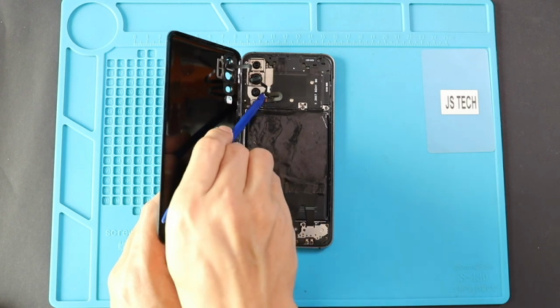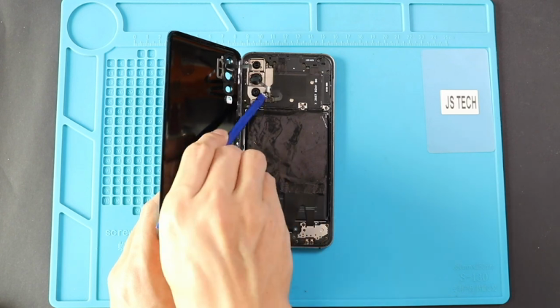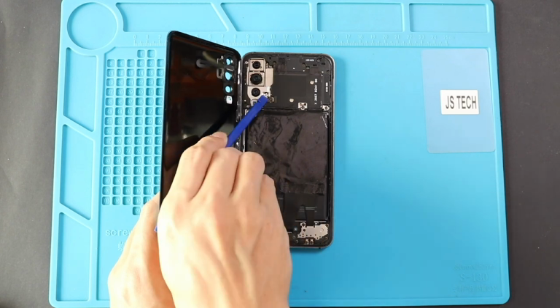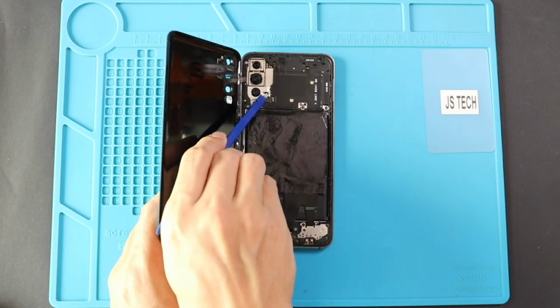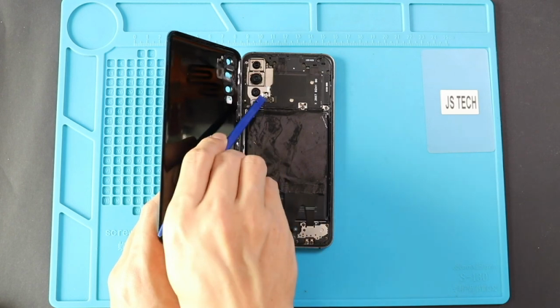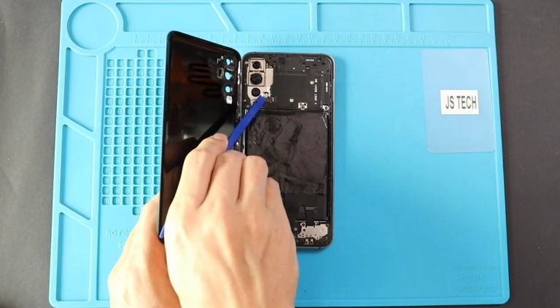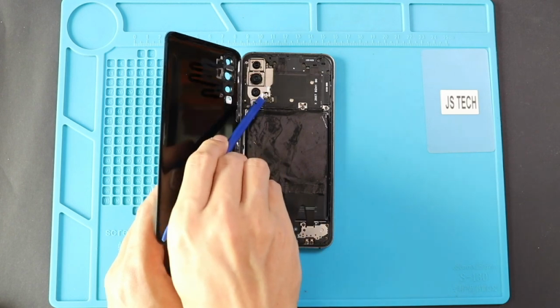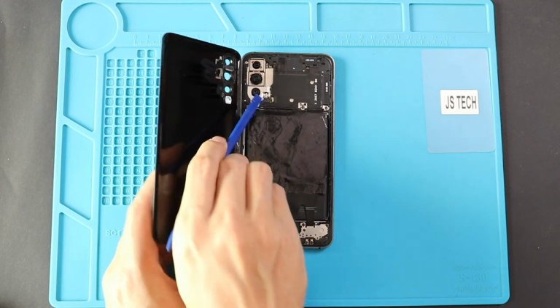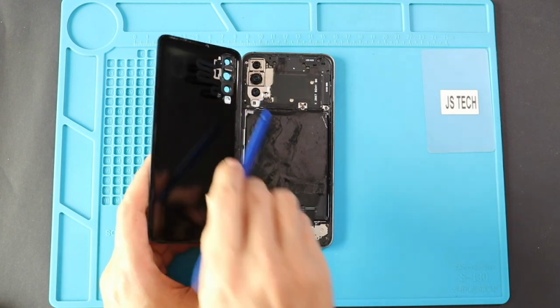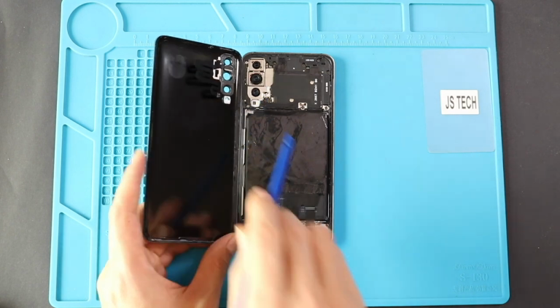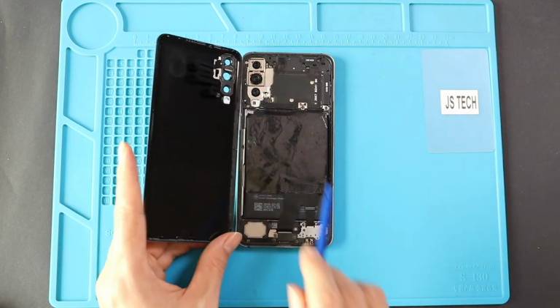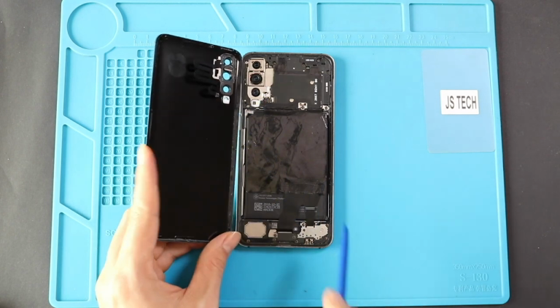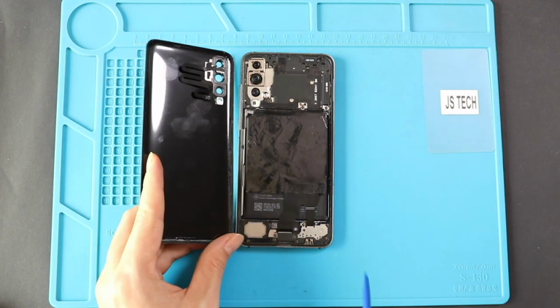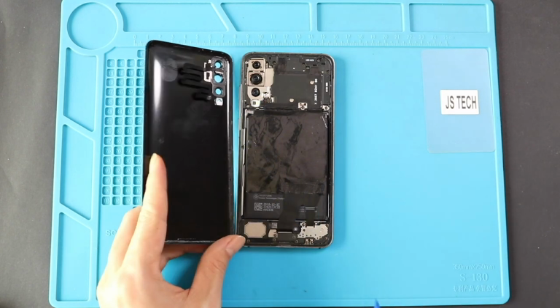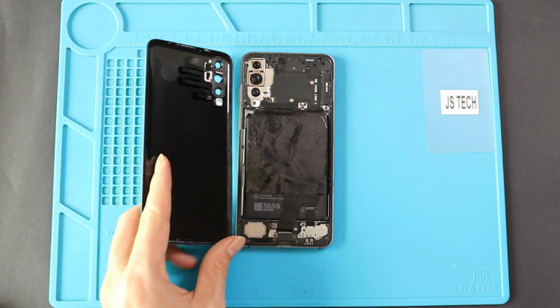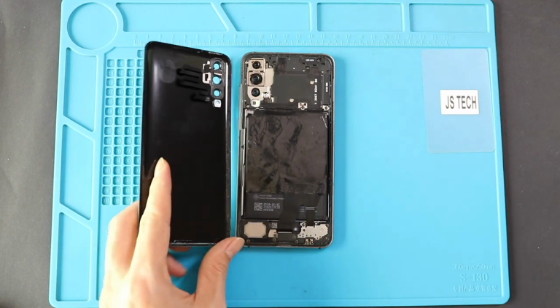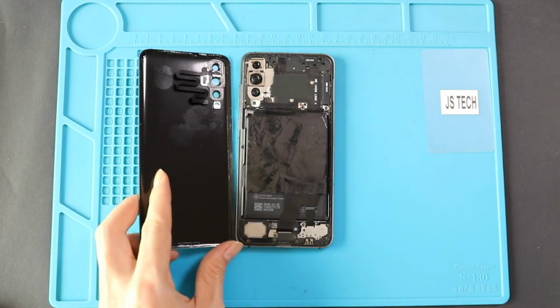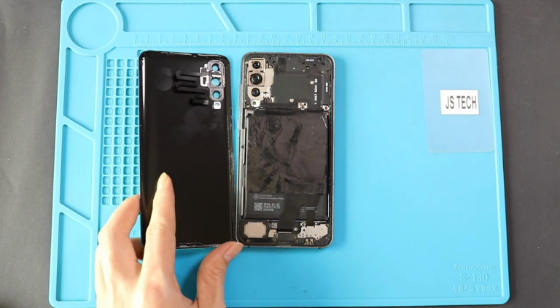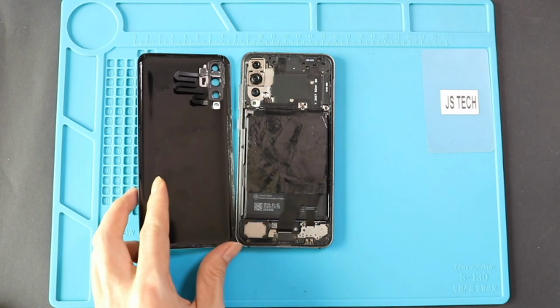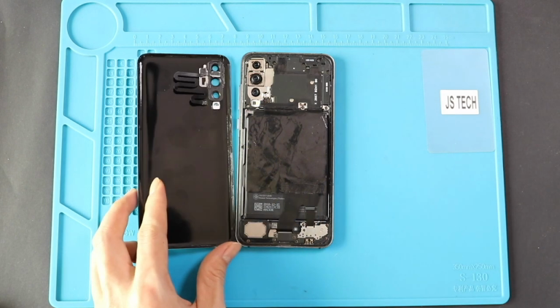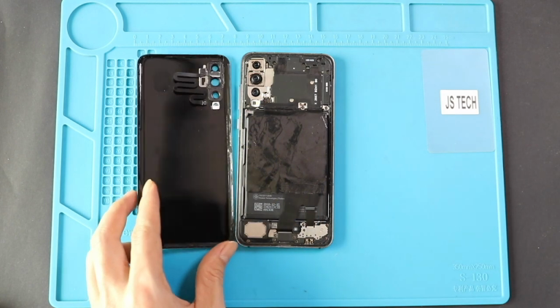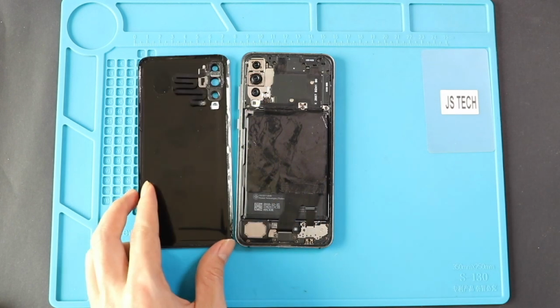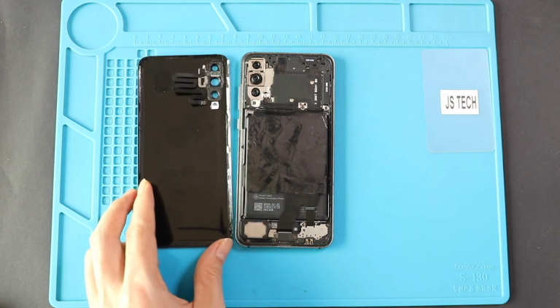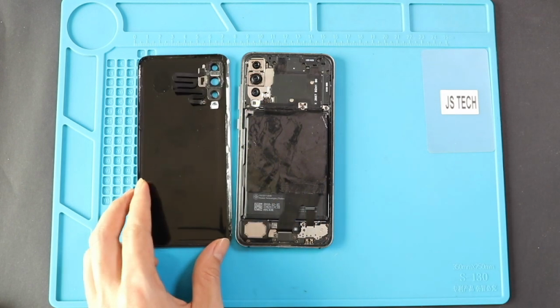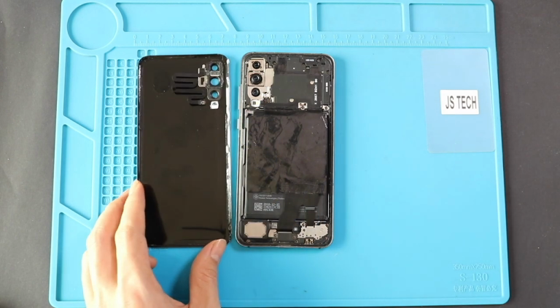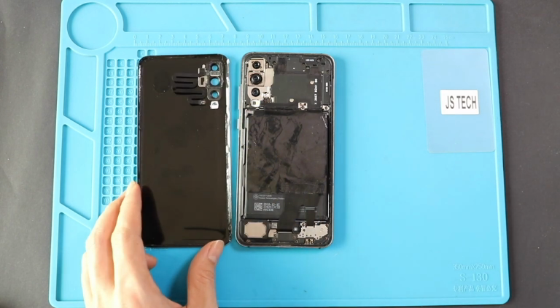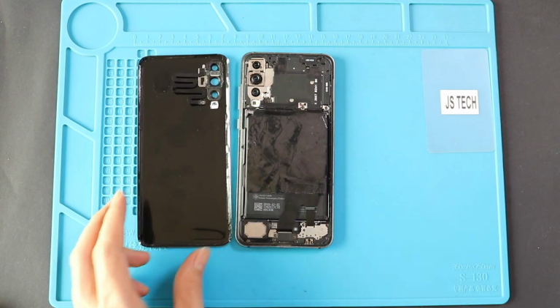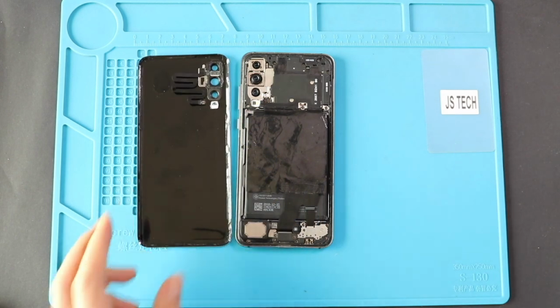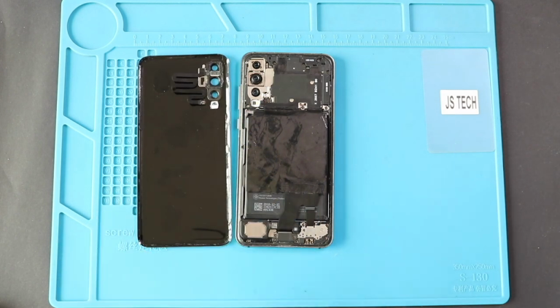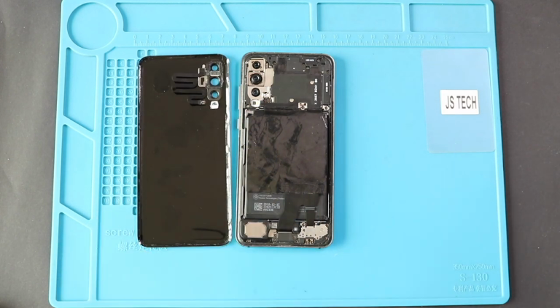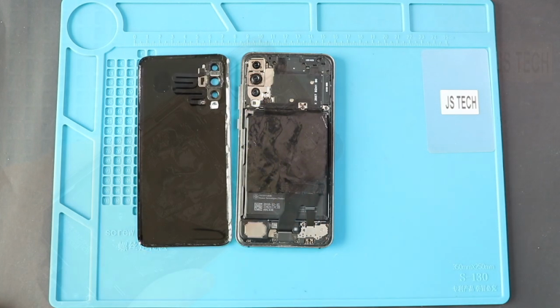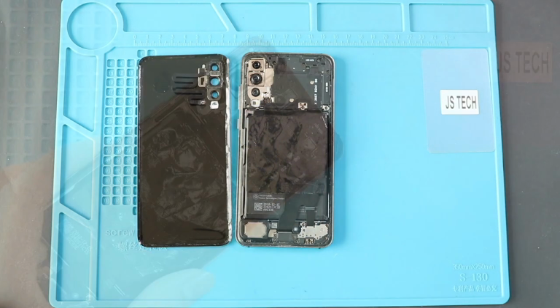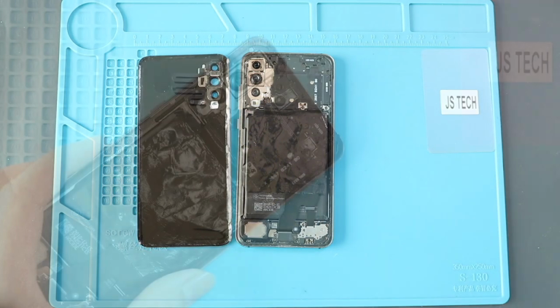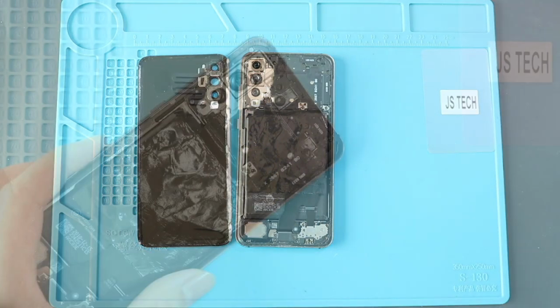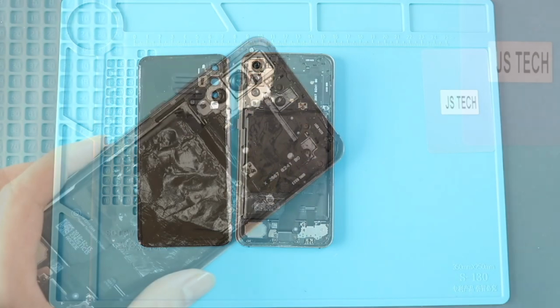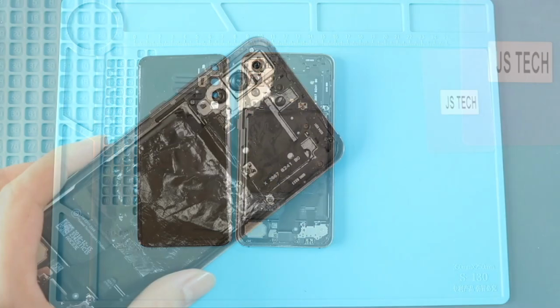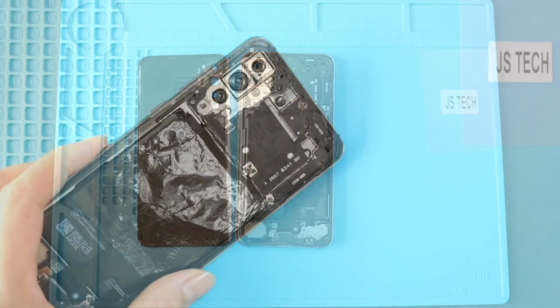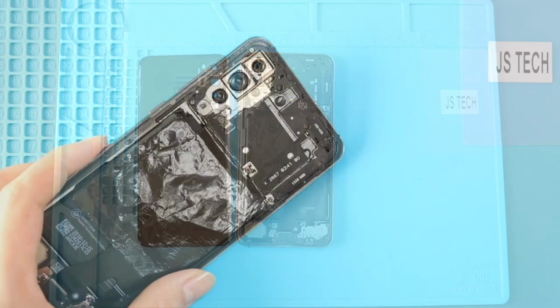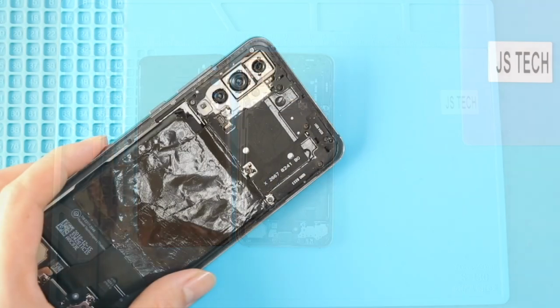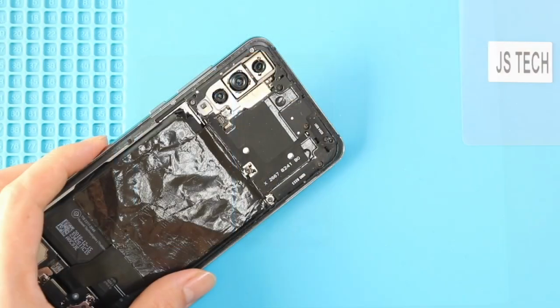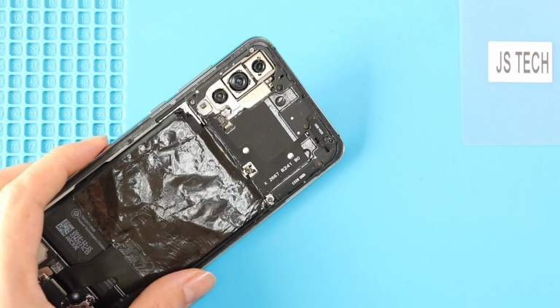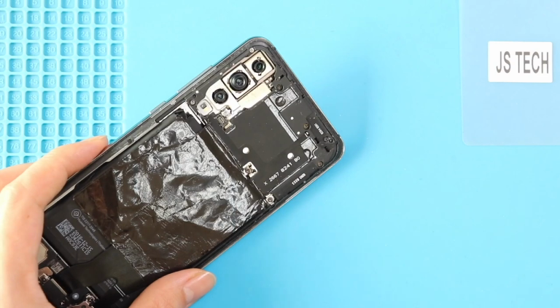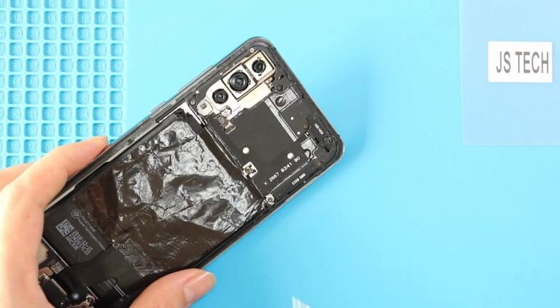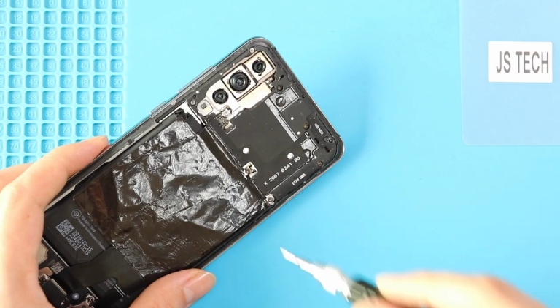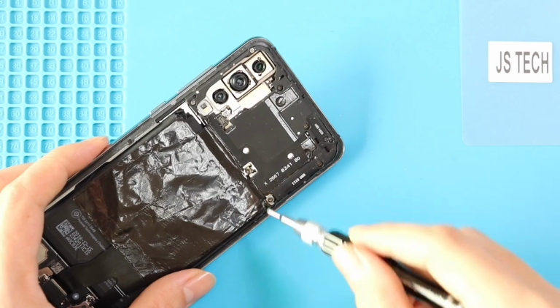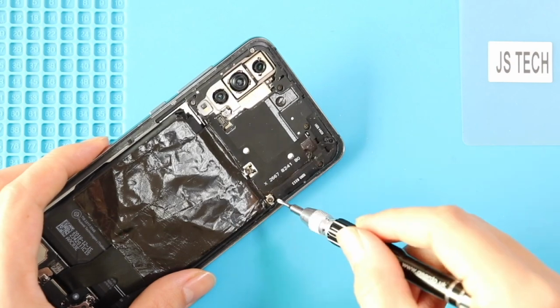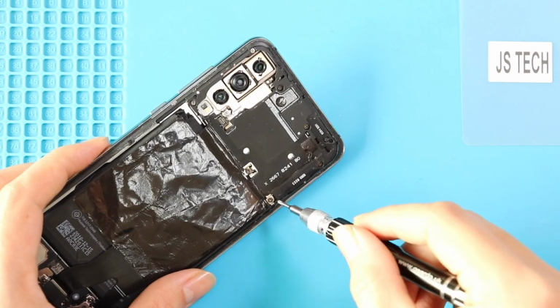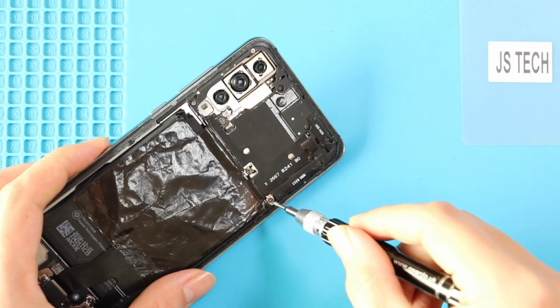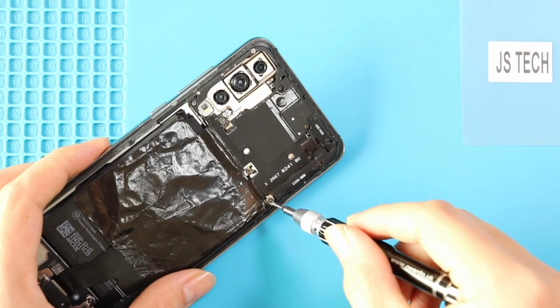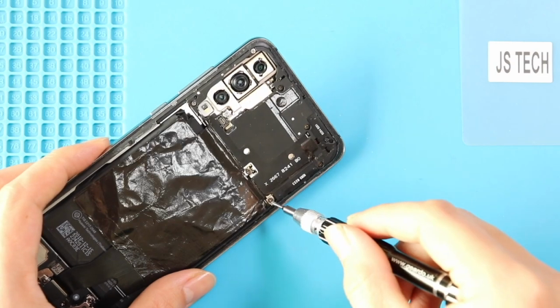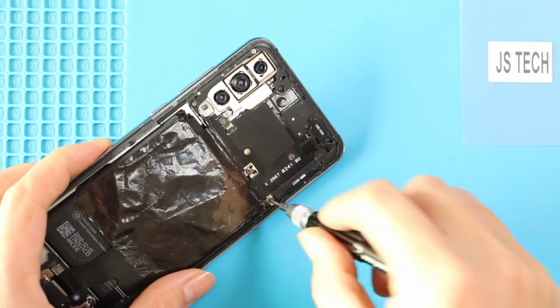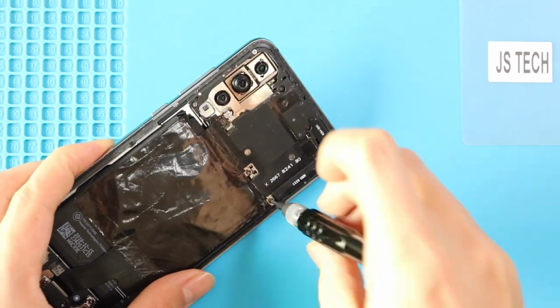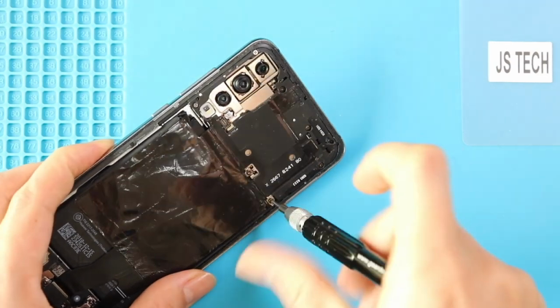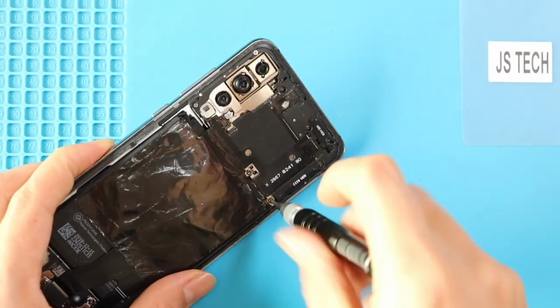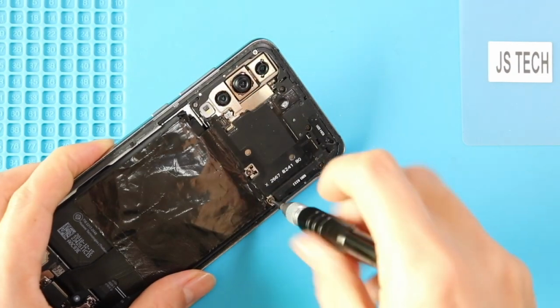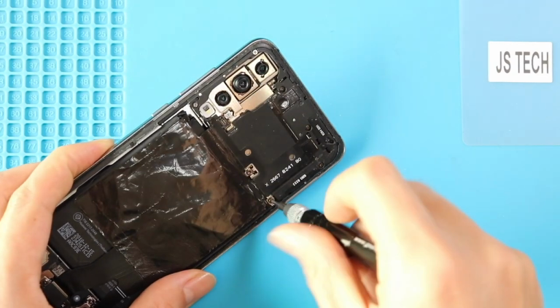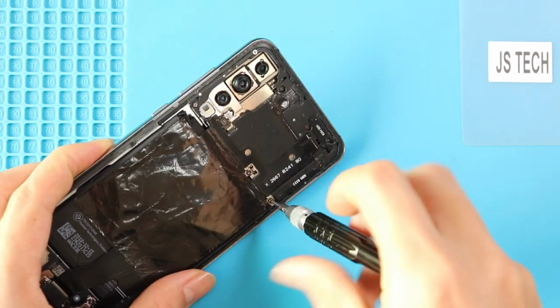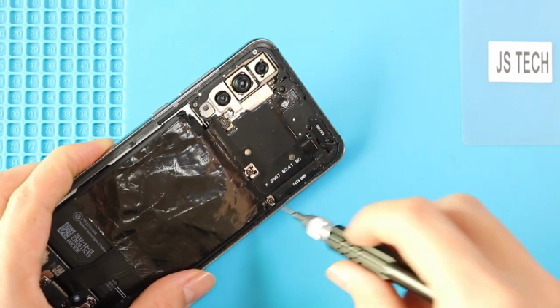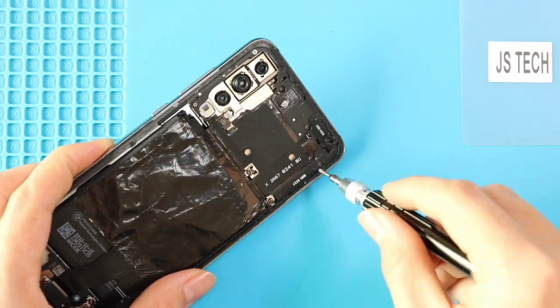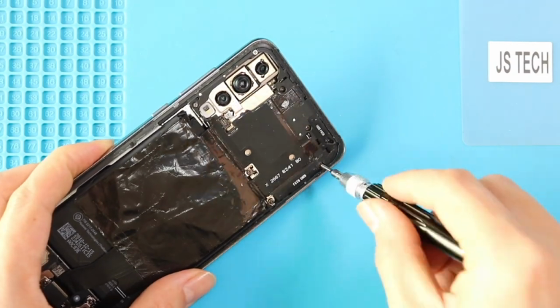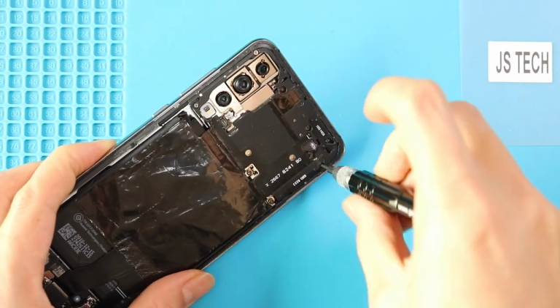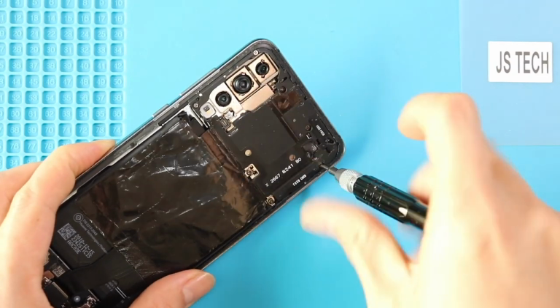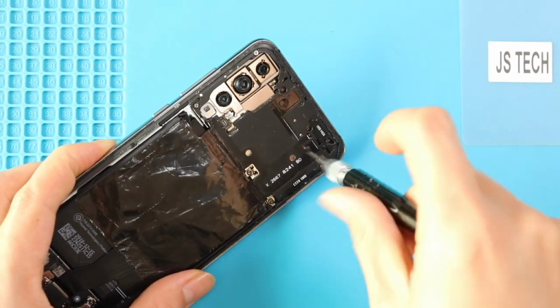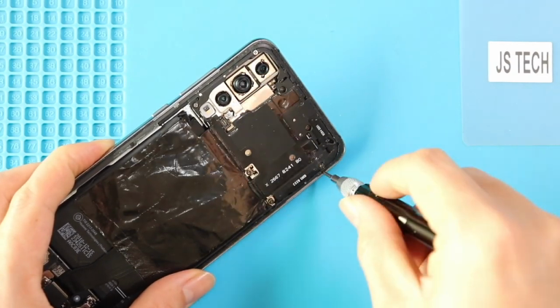Take out the back cover and take out the board frame with the NFC pad by undoing screws. Undo nine screws and lift the frame using a pry tool.